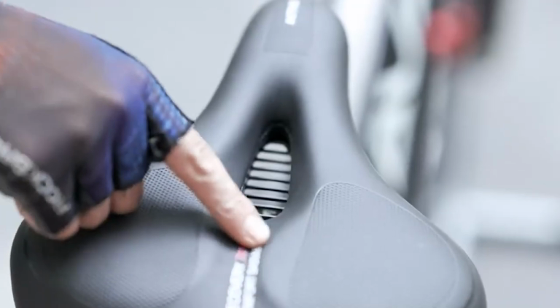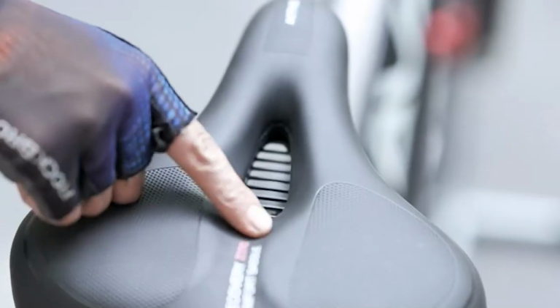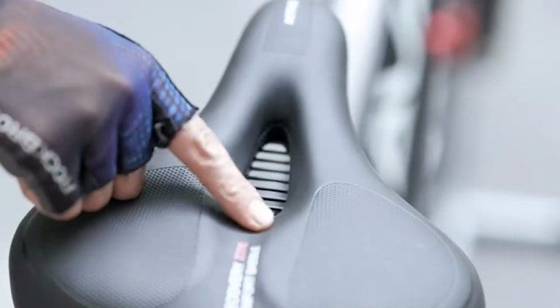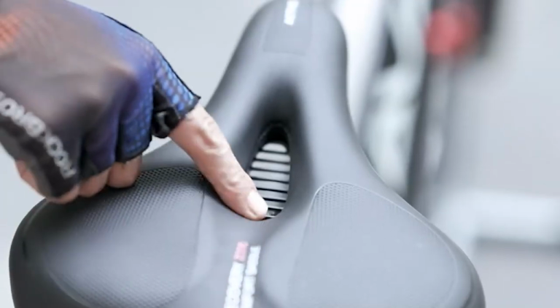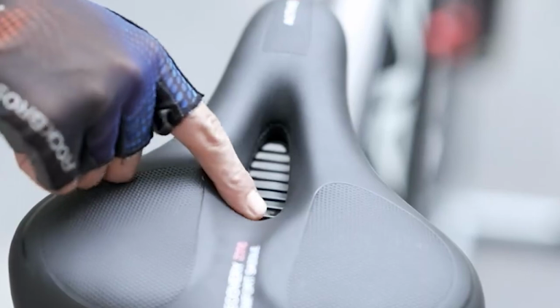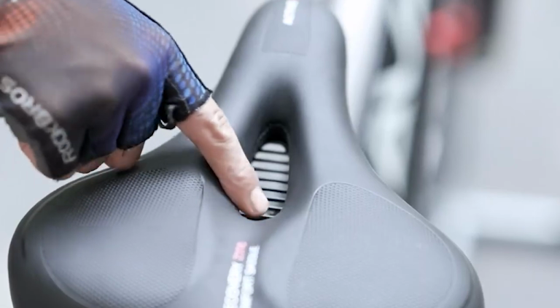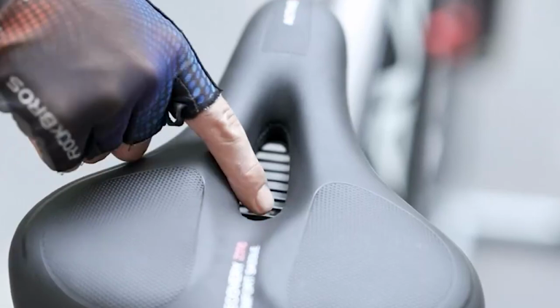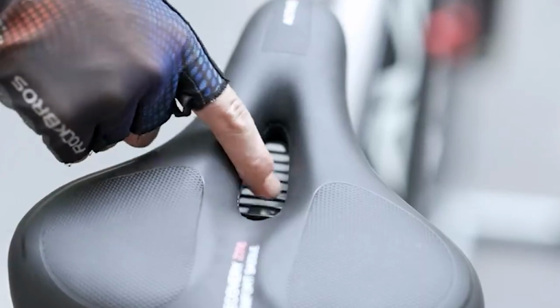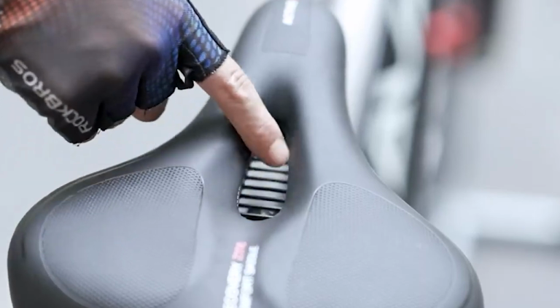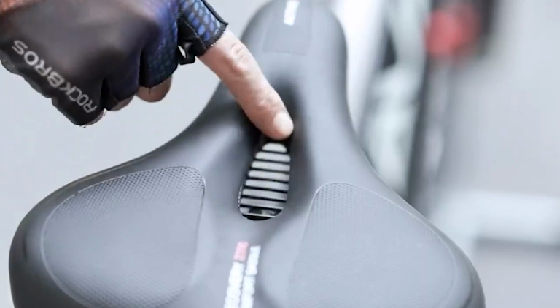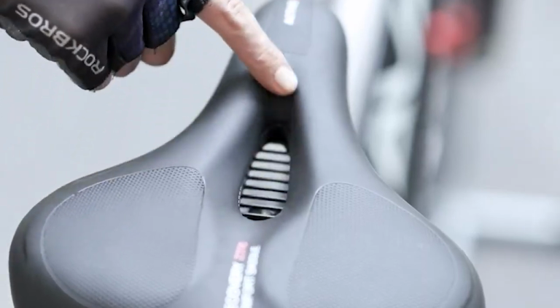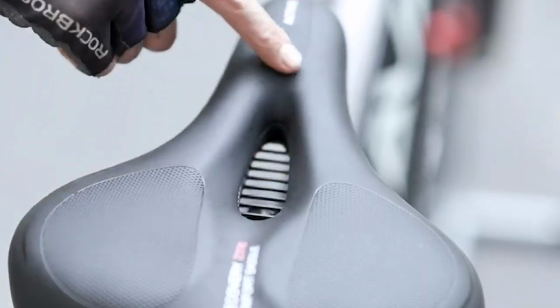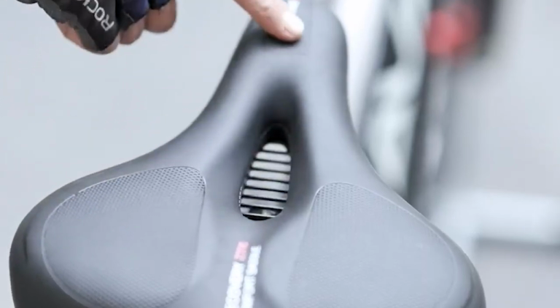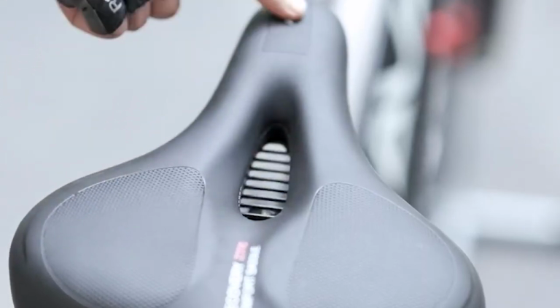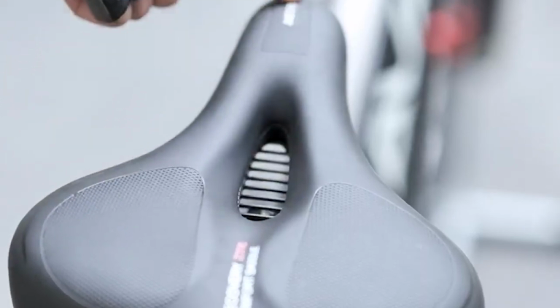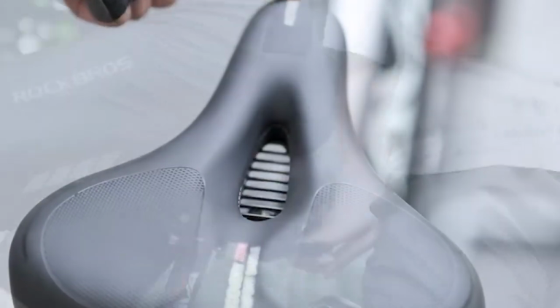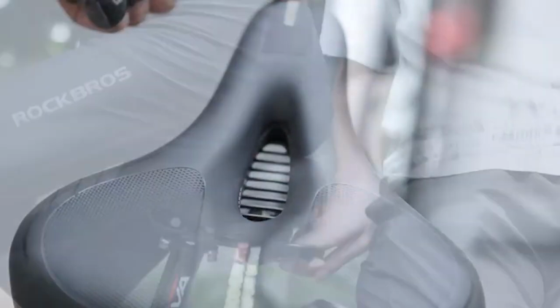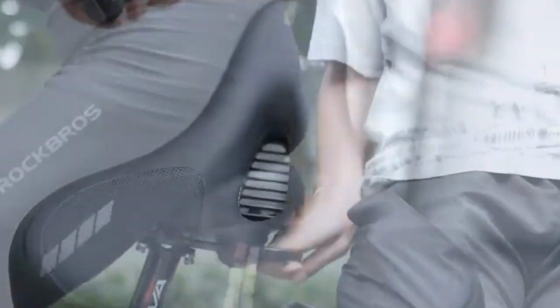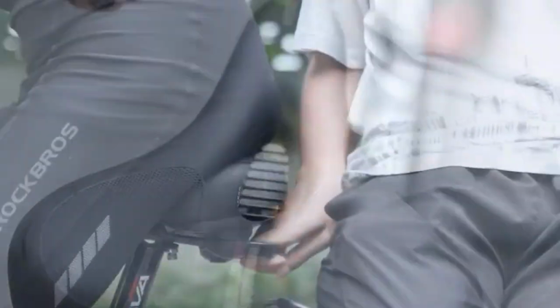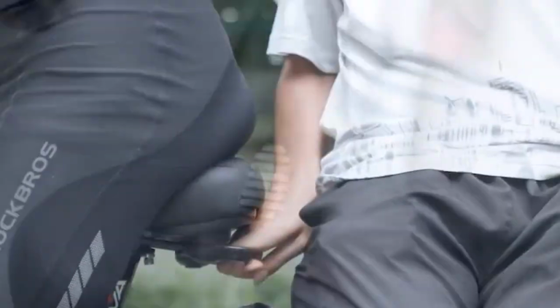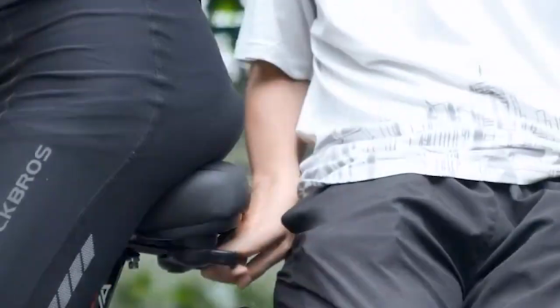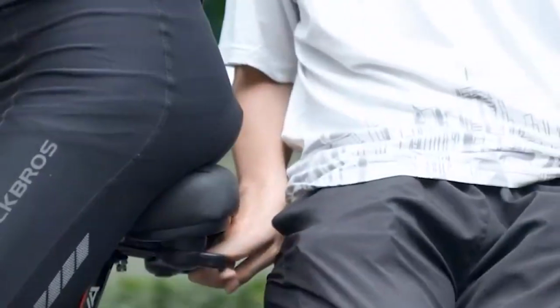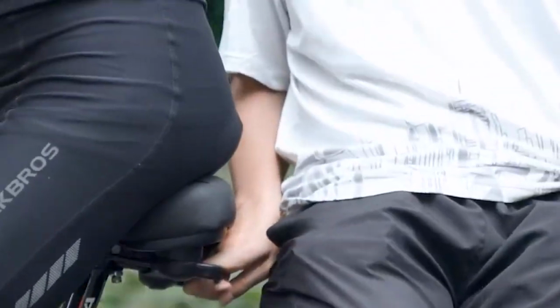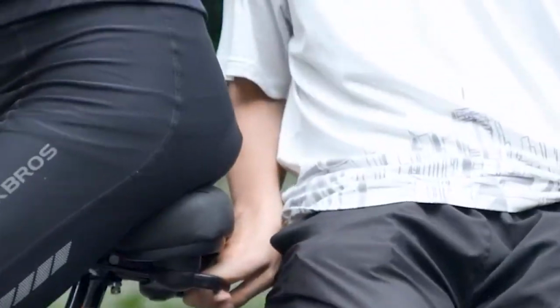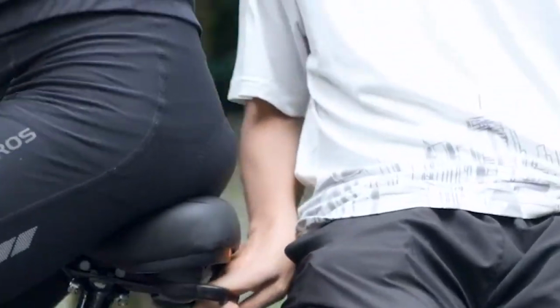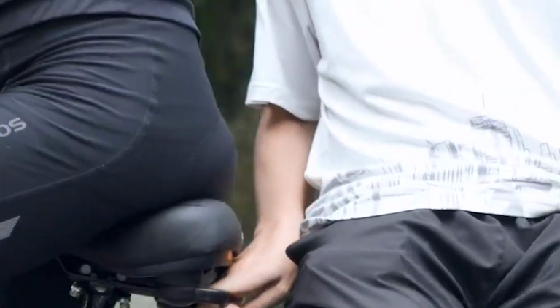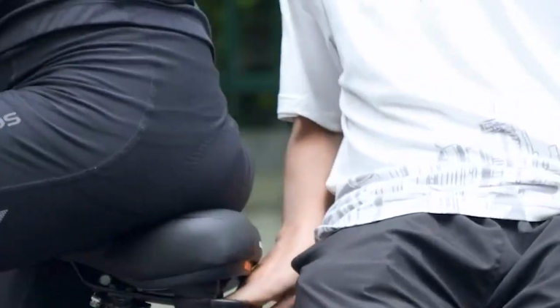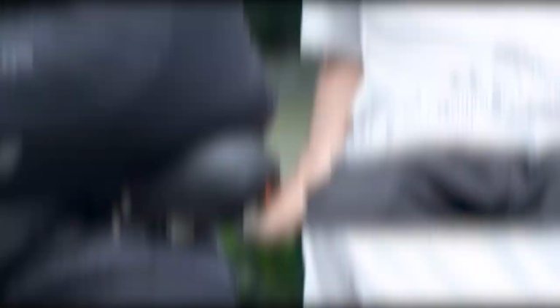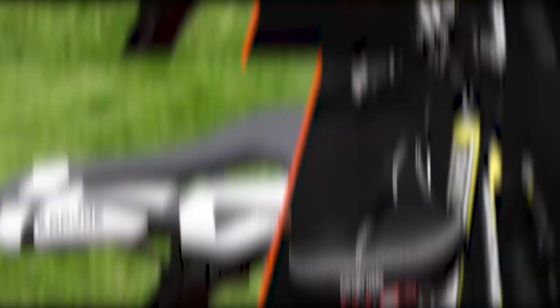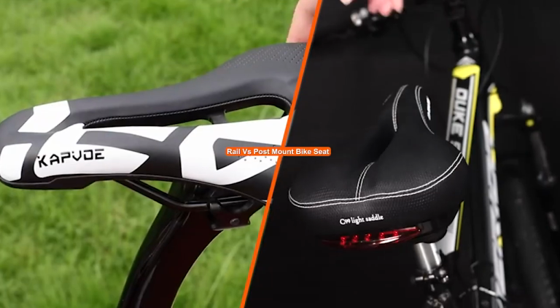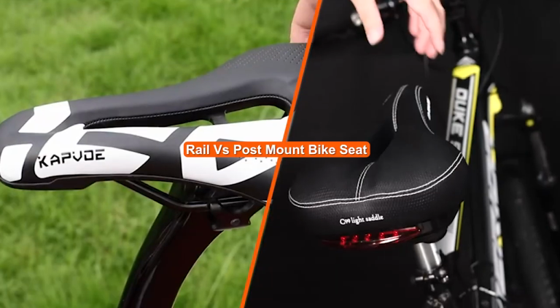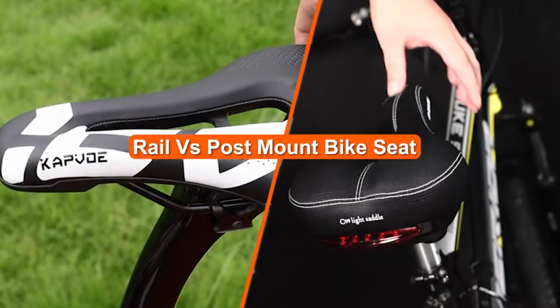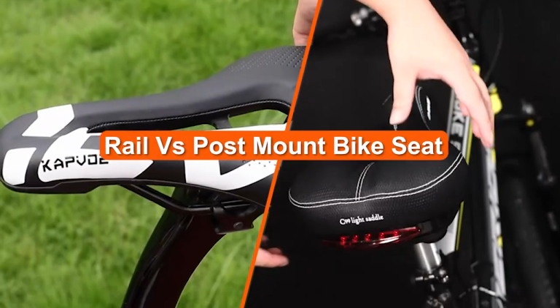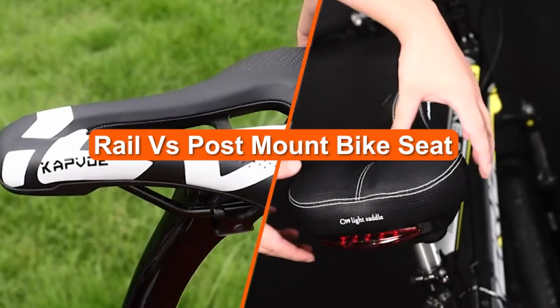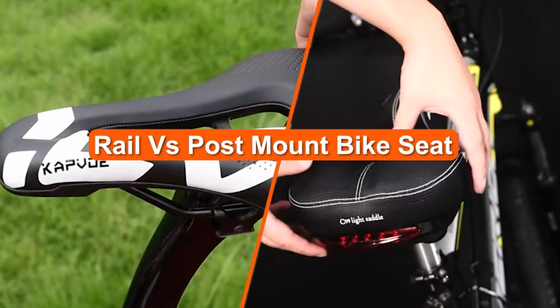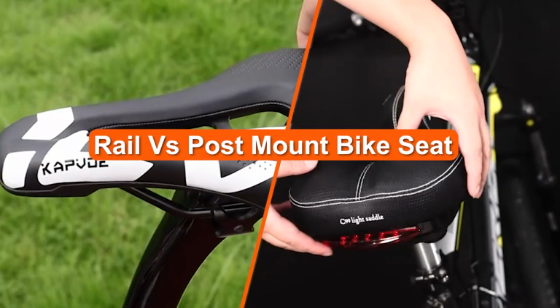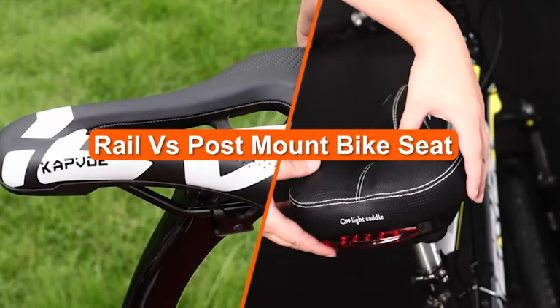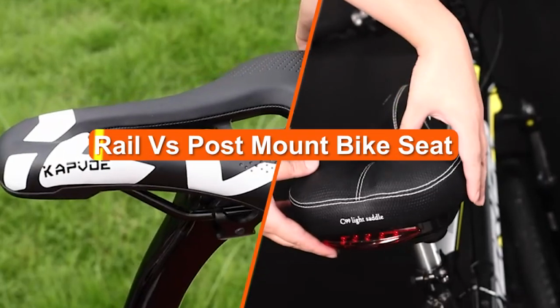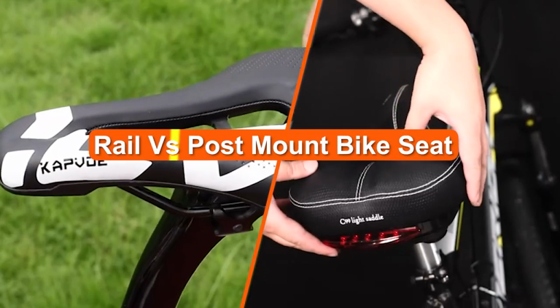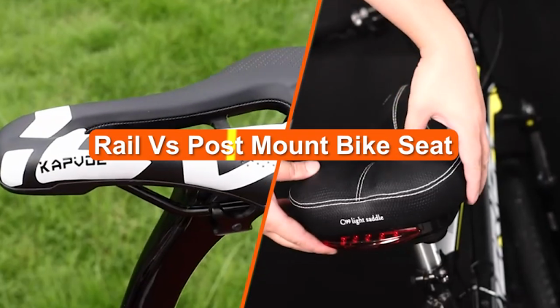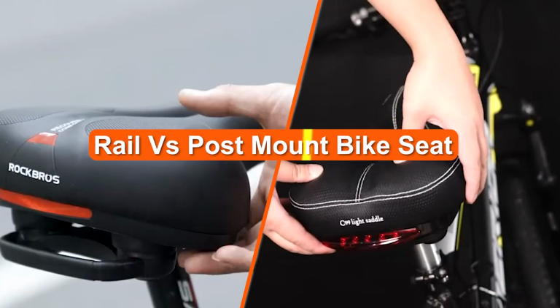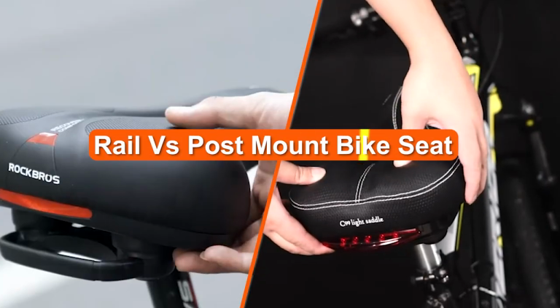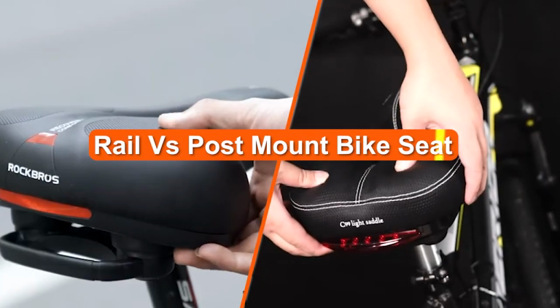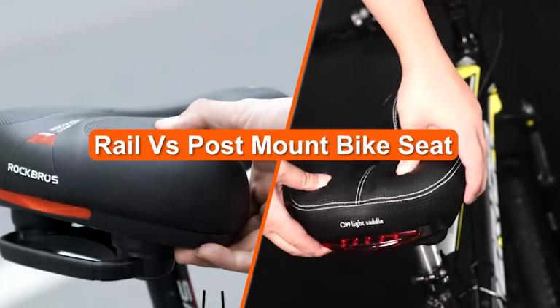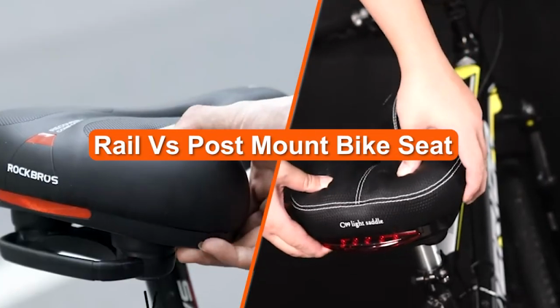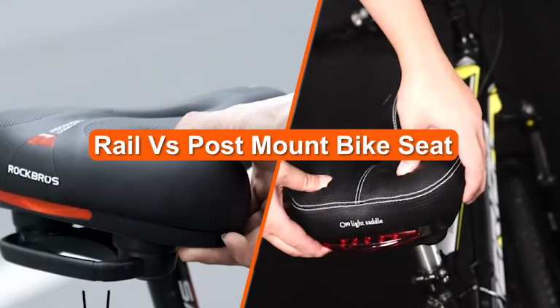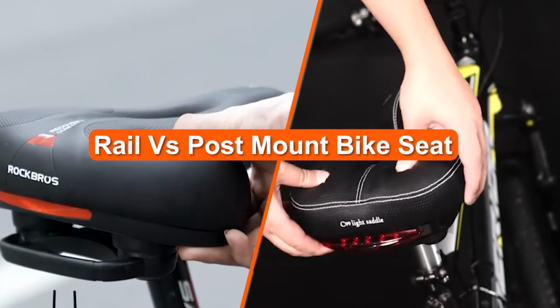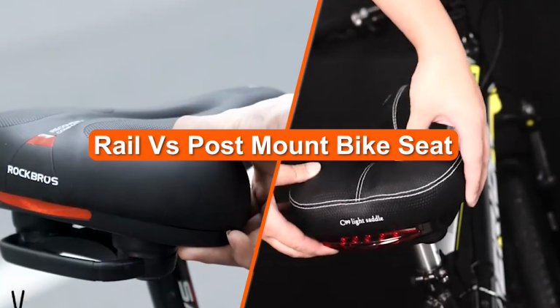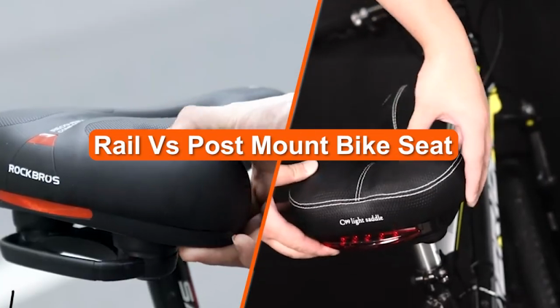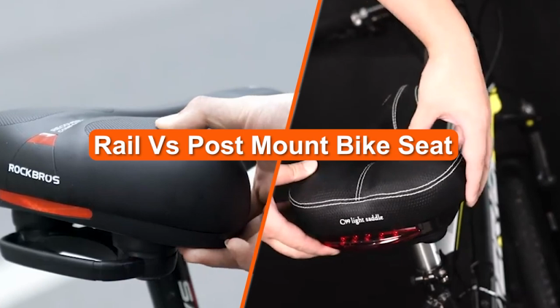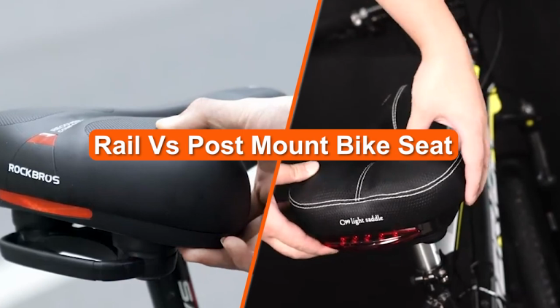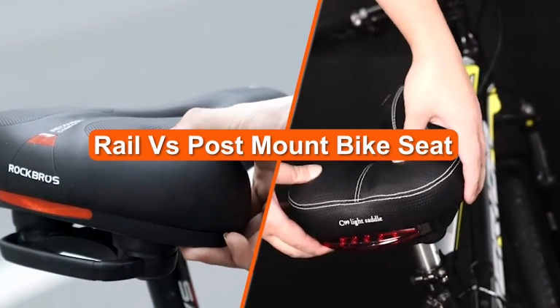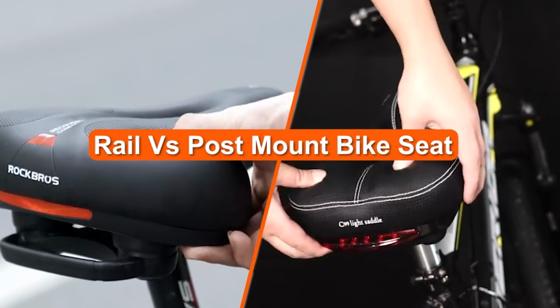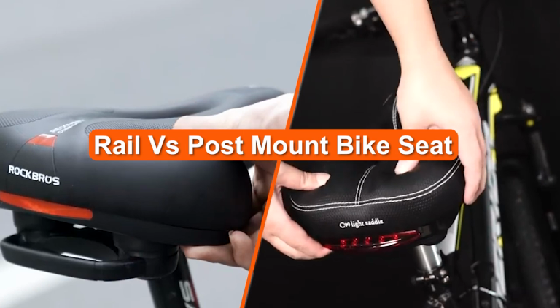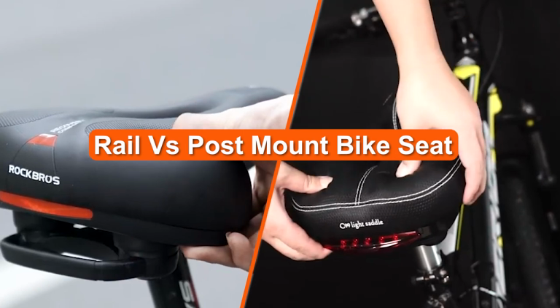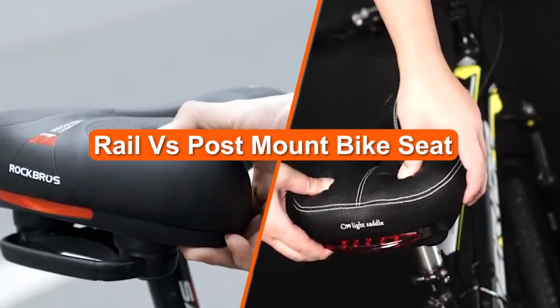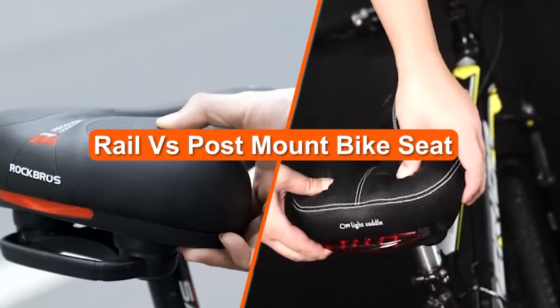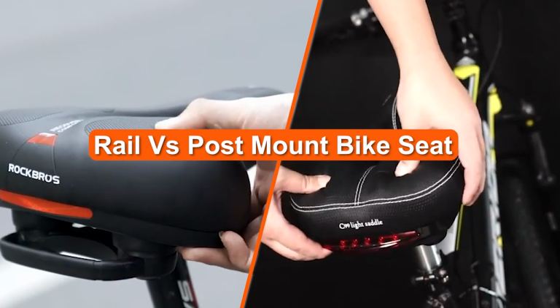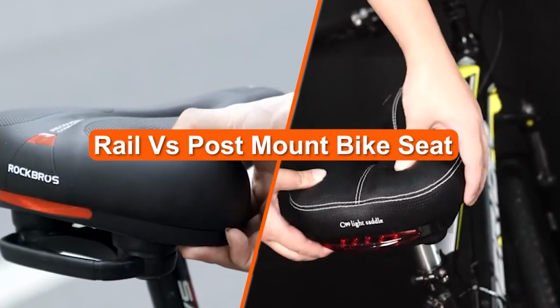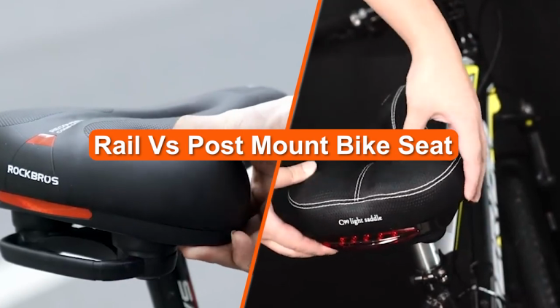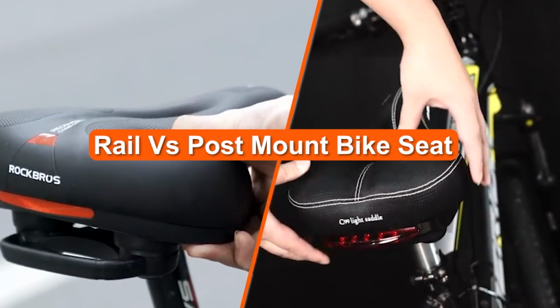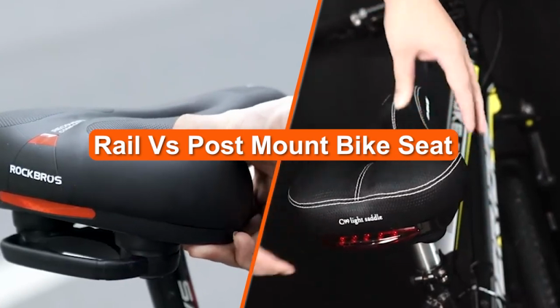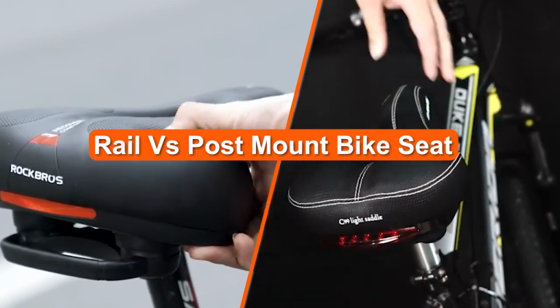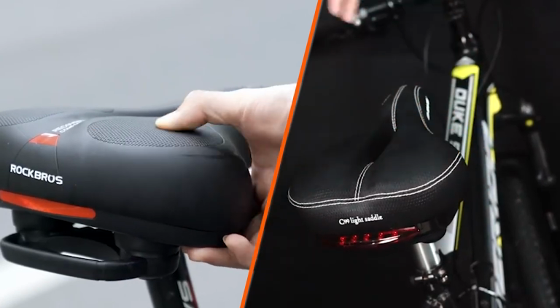When it comes to mounting a bike seat, there are primarily two options: rail mount and post mount. Here's a detailed breakdown of the two.